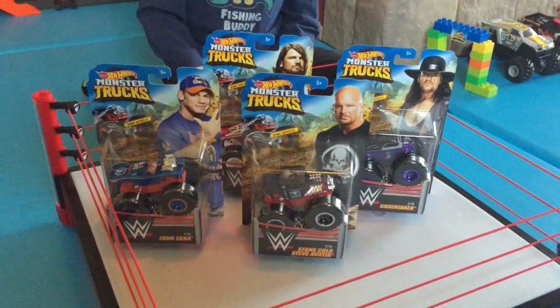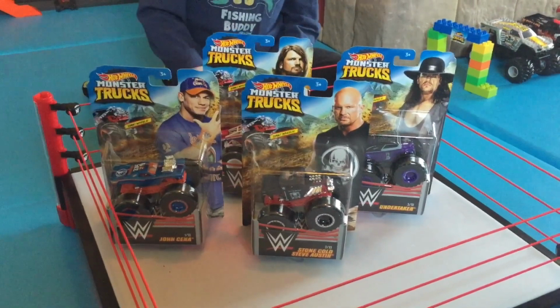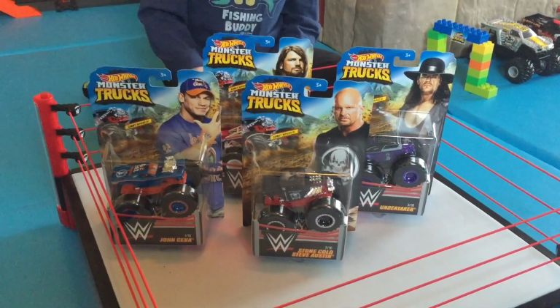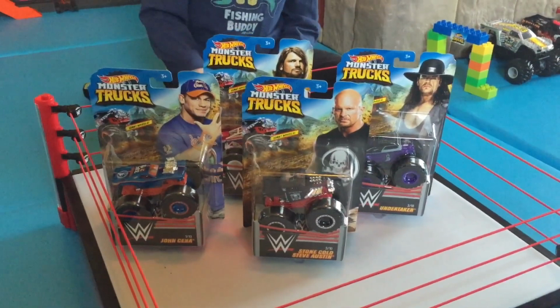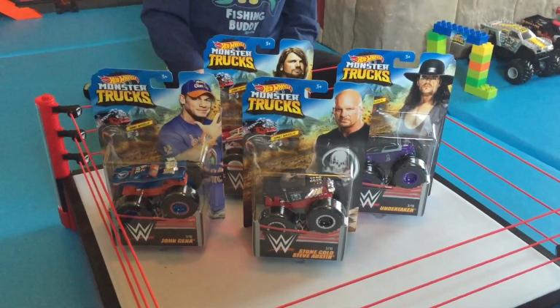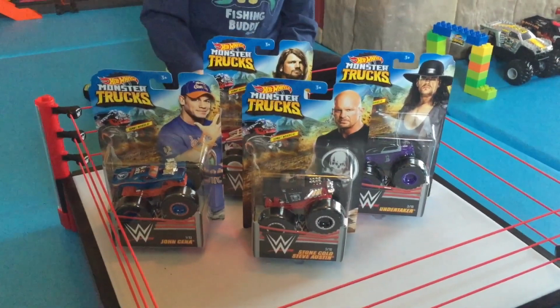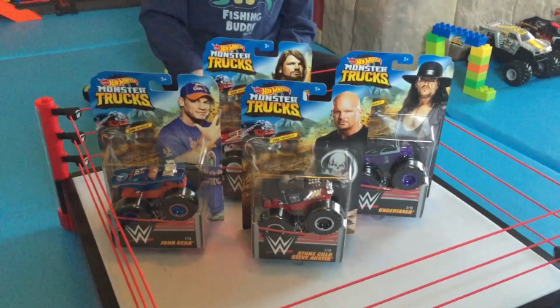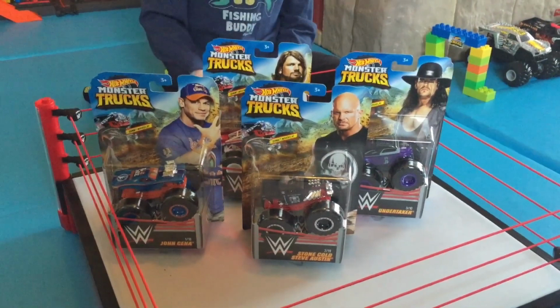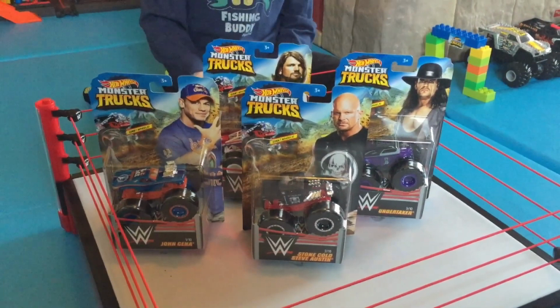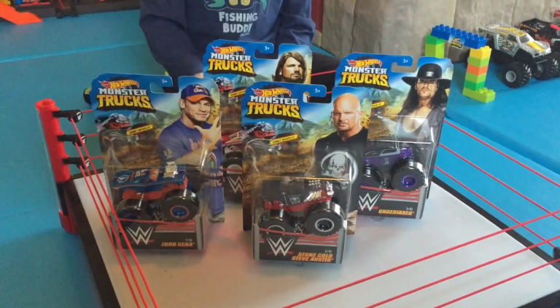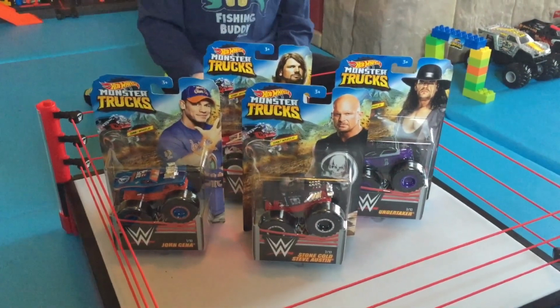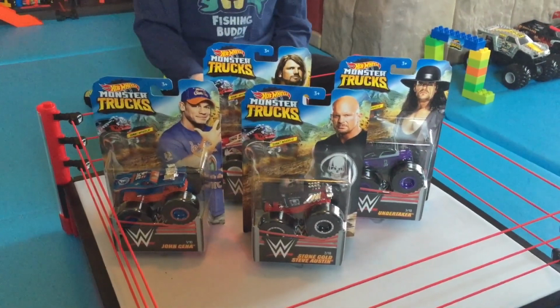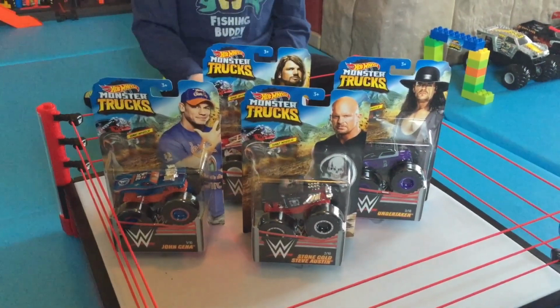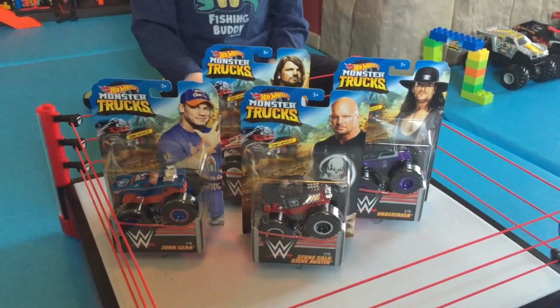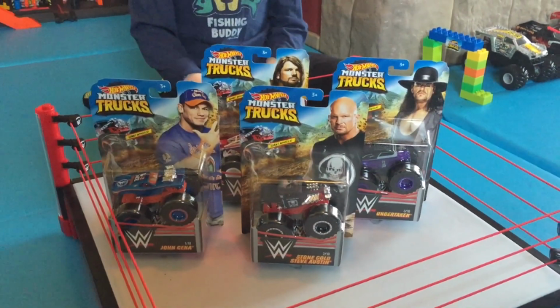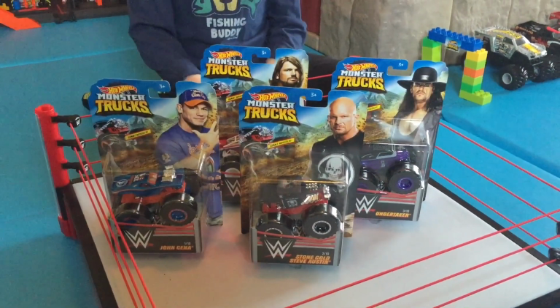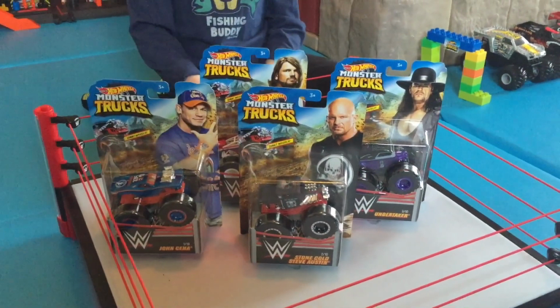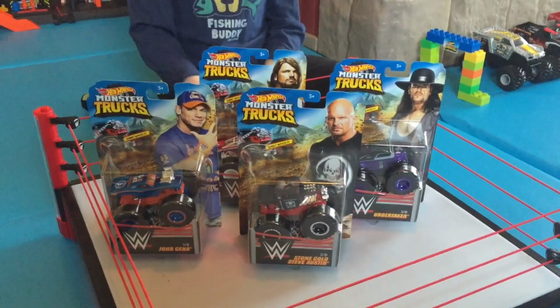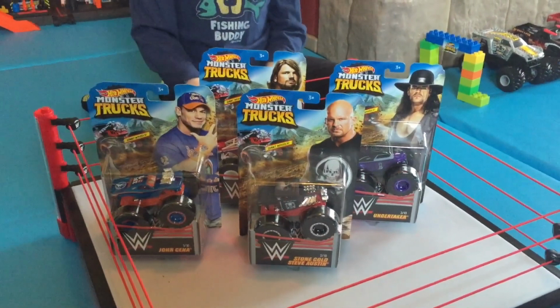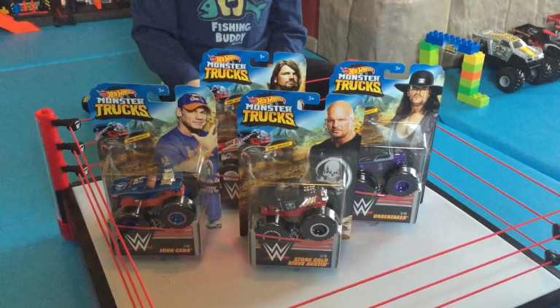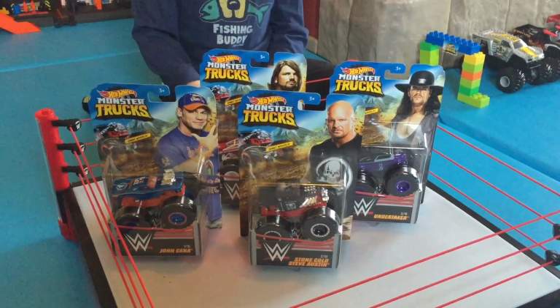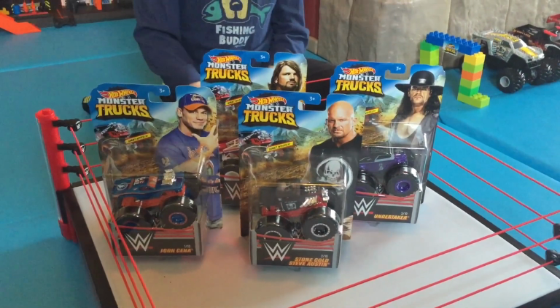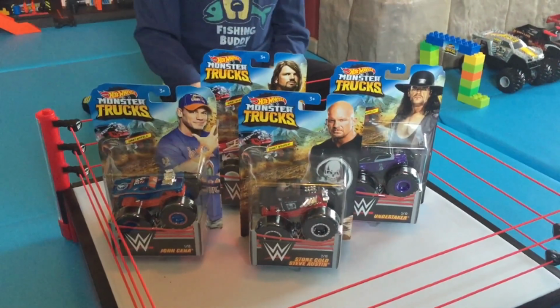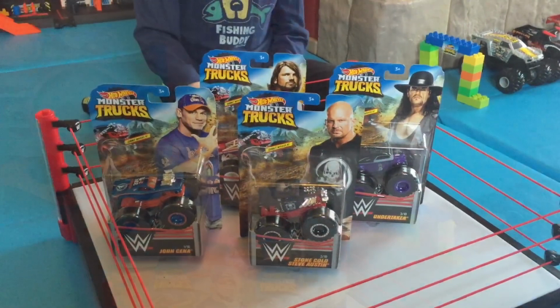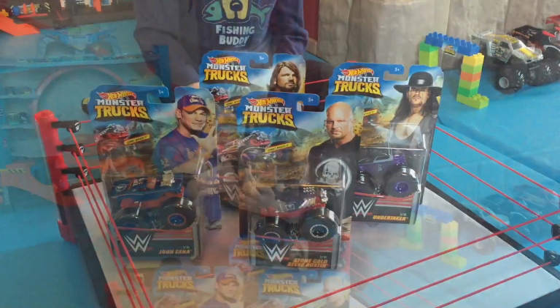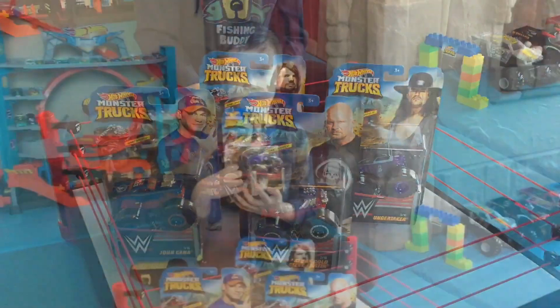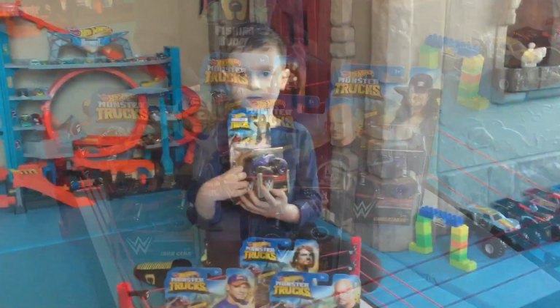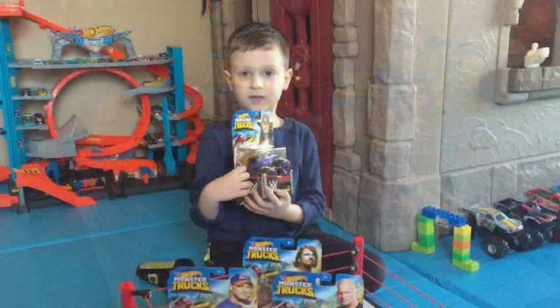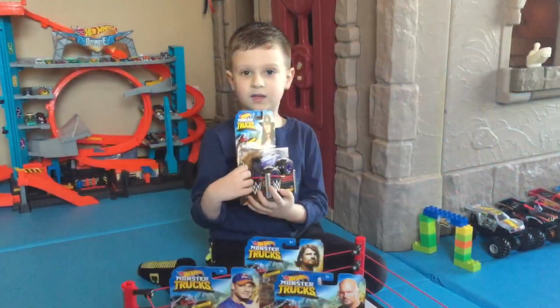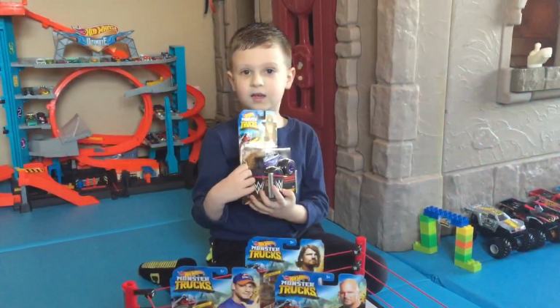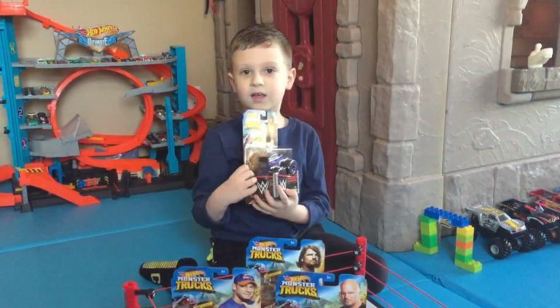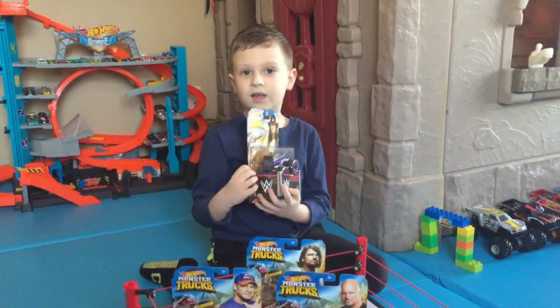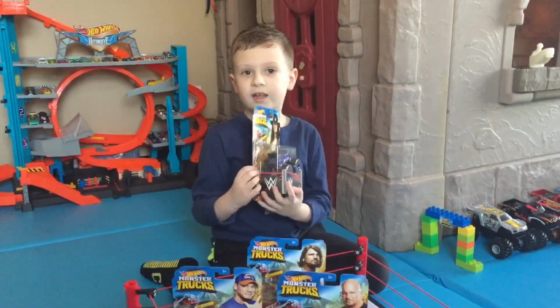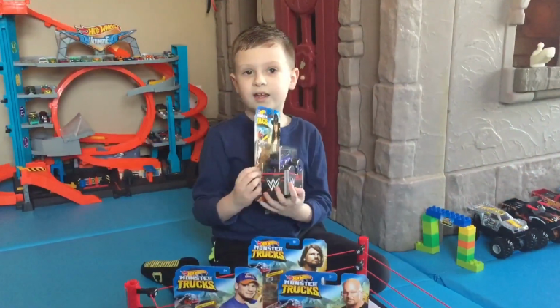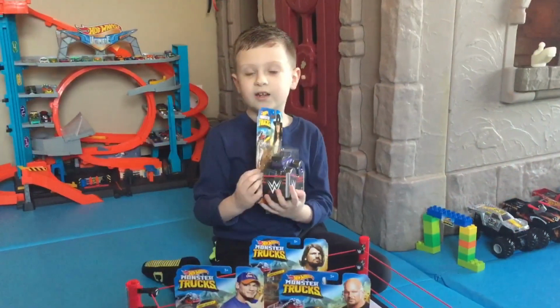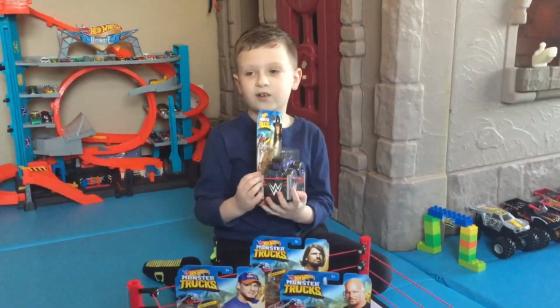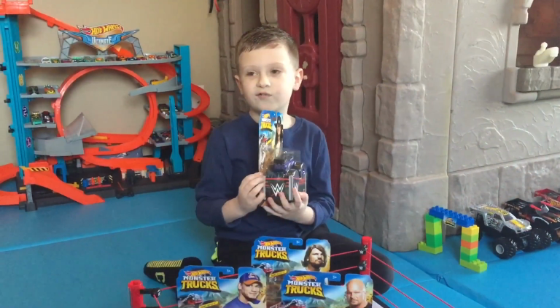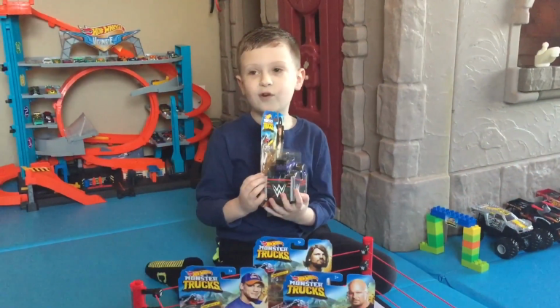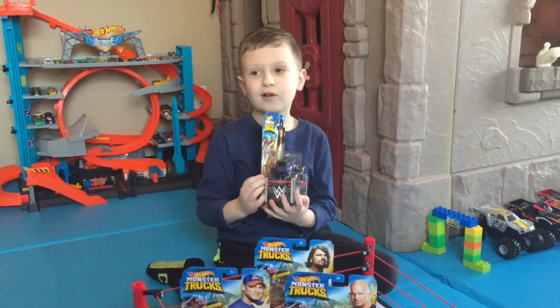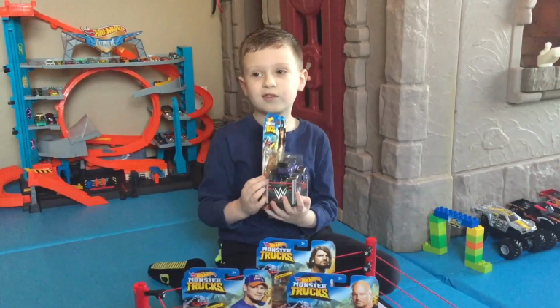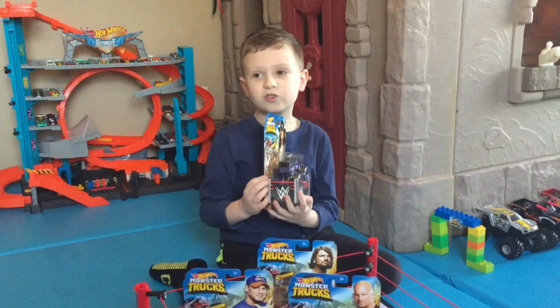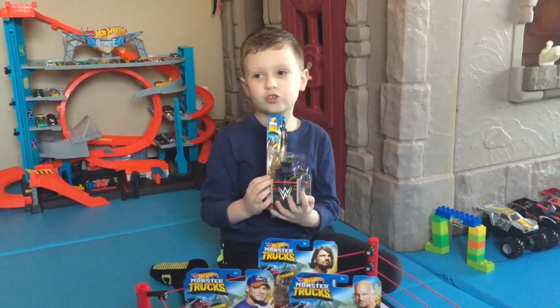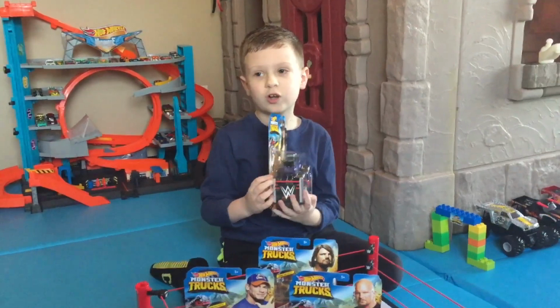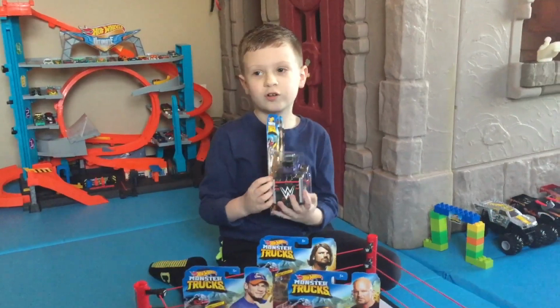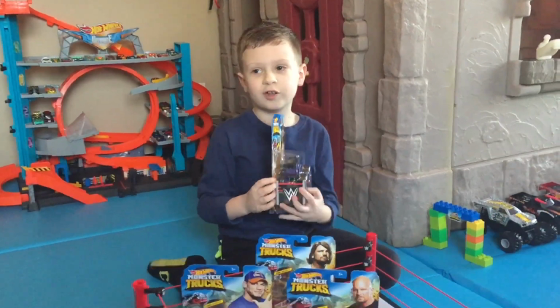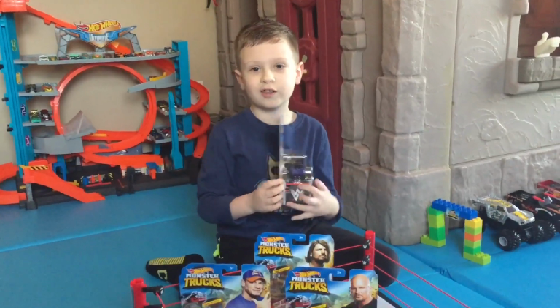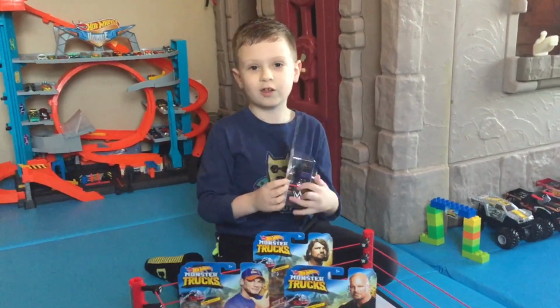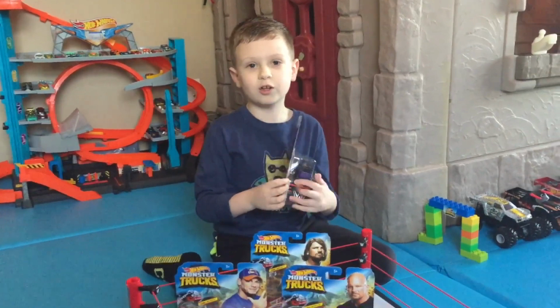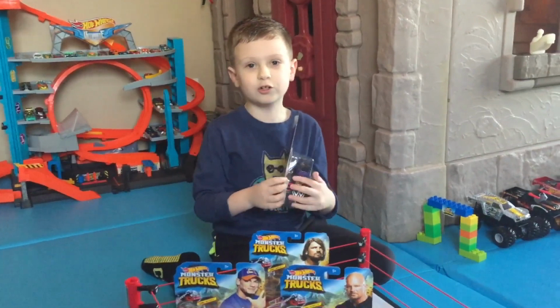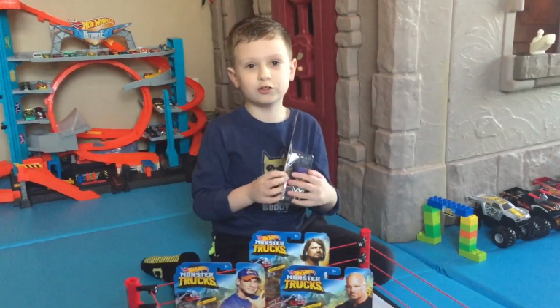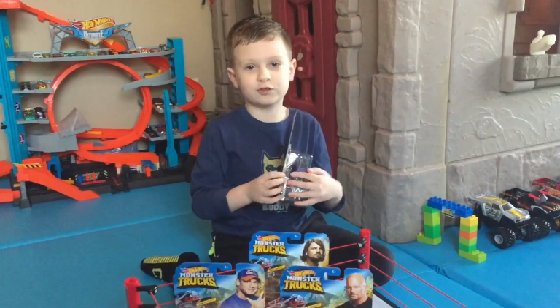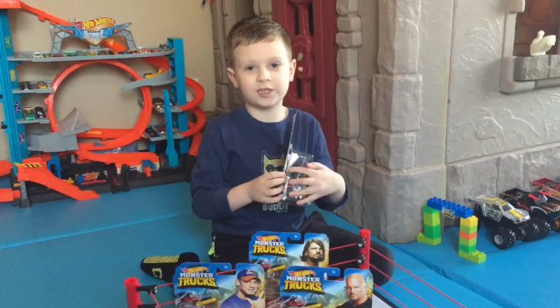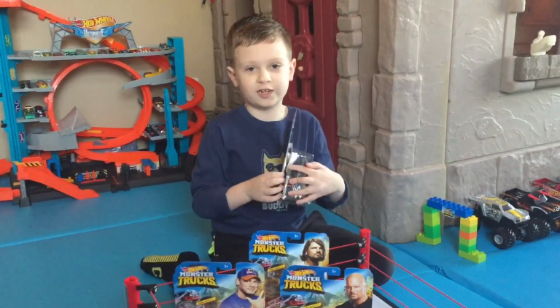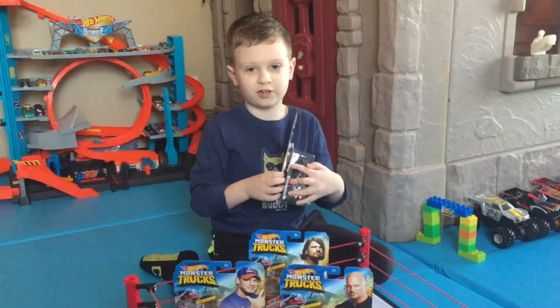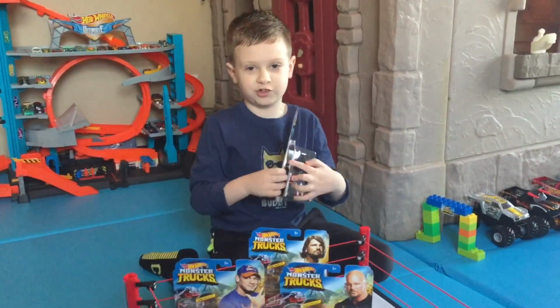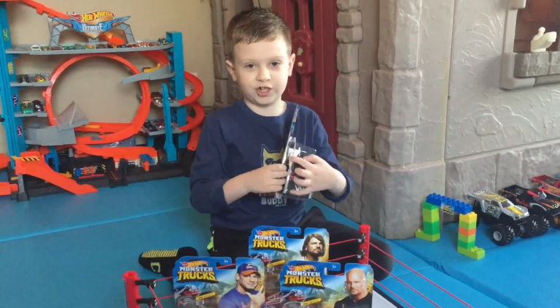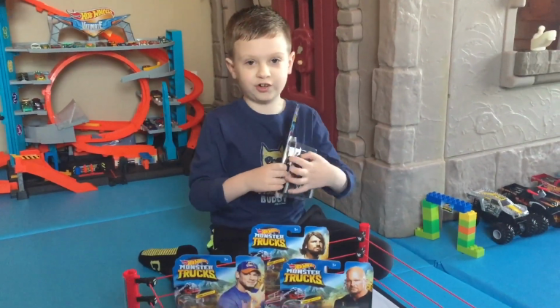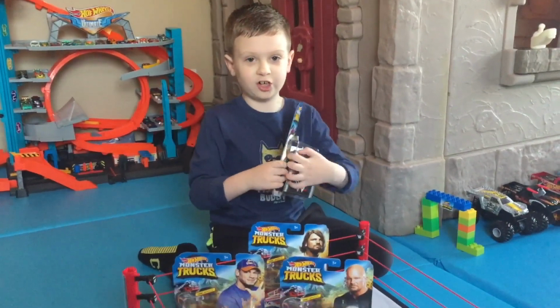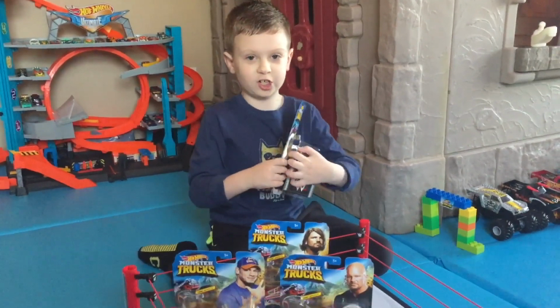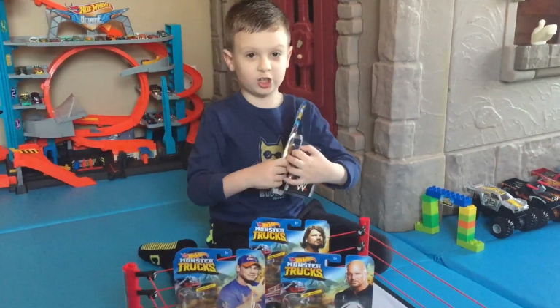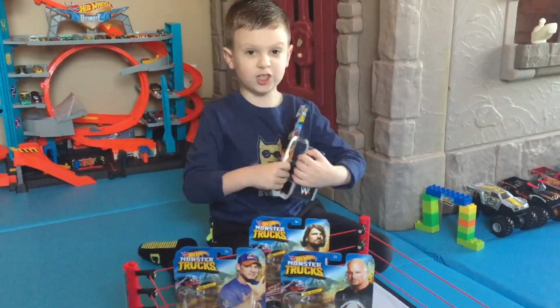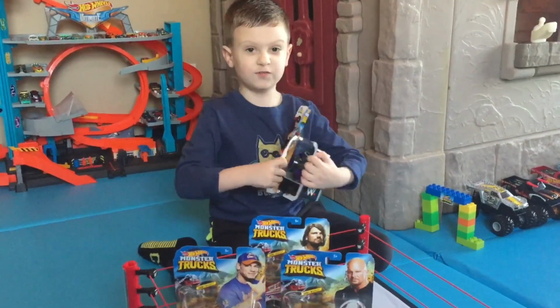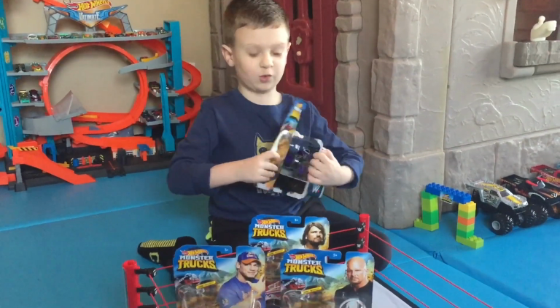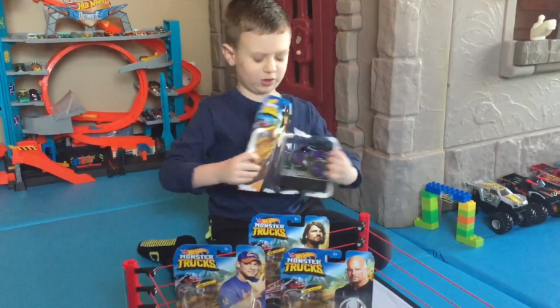There's one, two, three, four of these trucks. And our first truck is Undertaker Carrier Delivery.